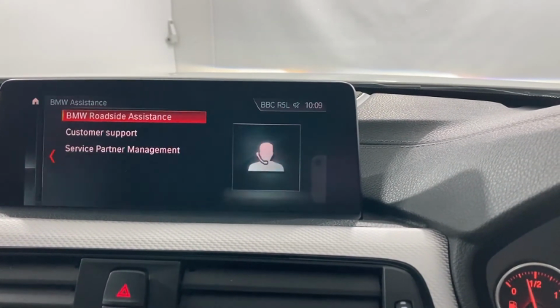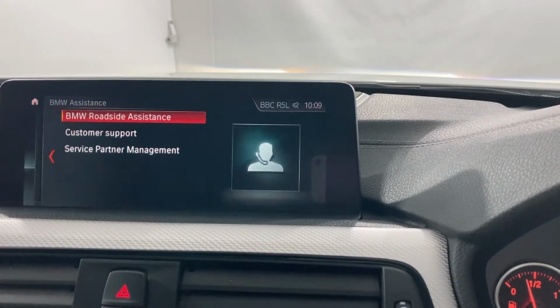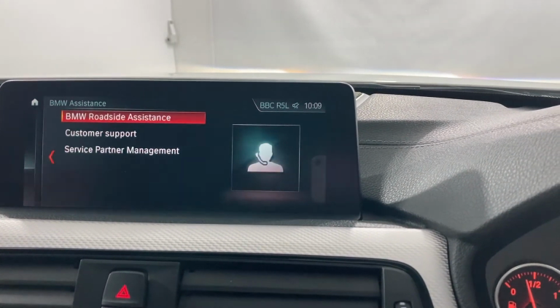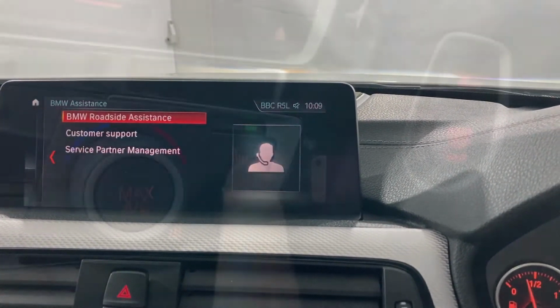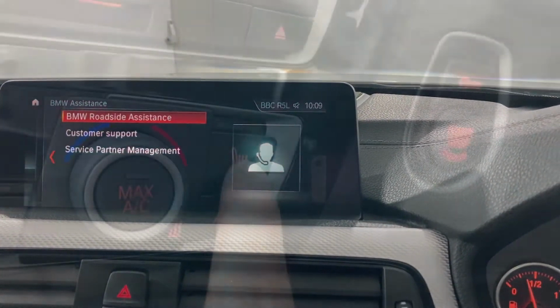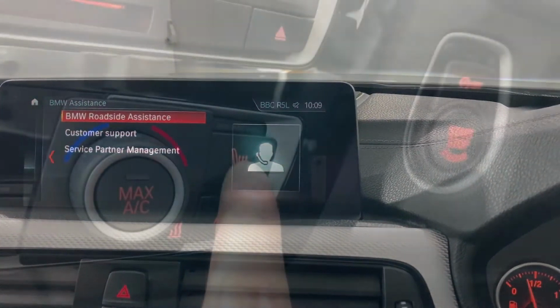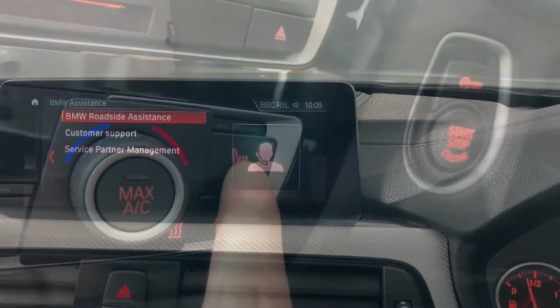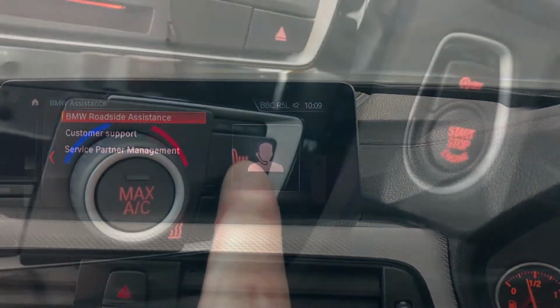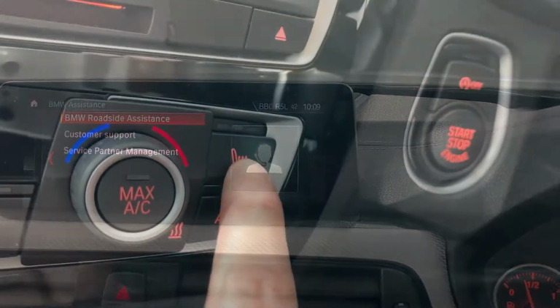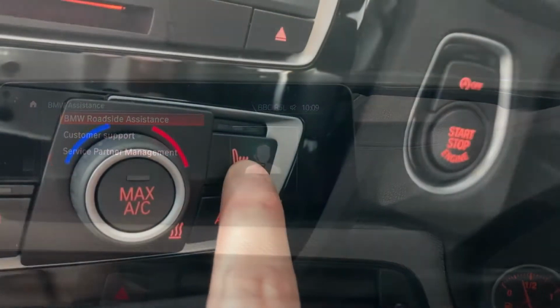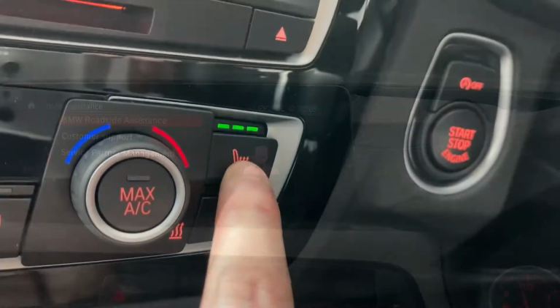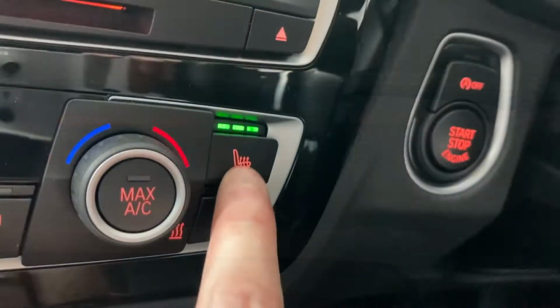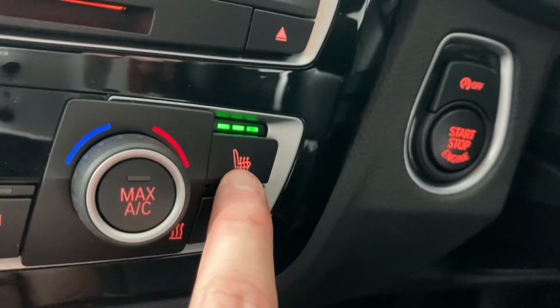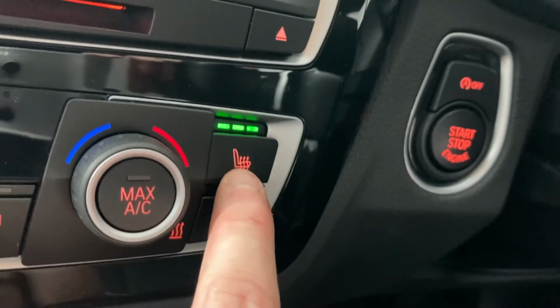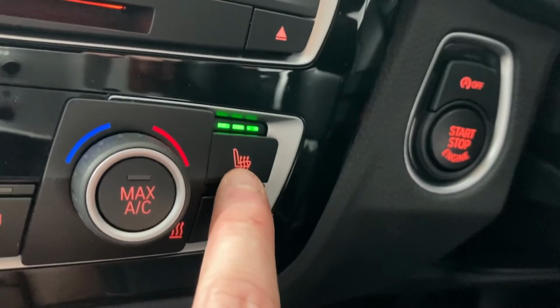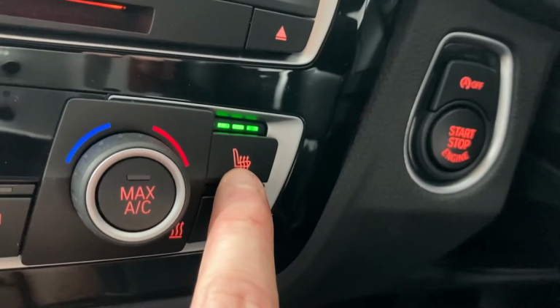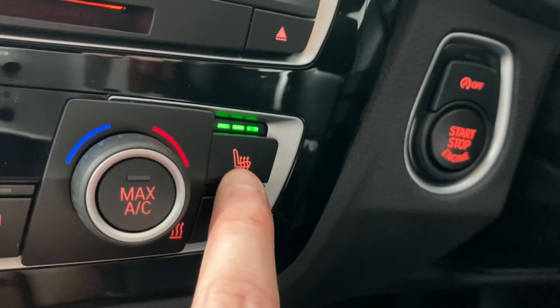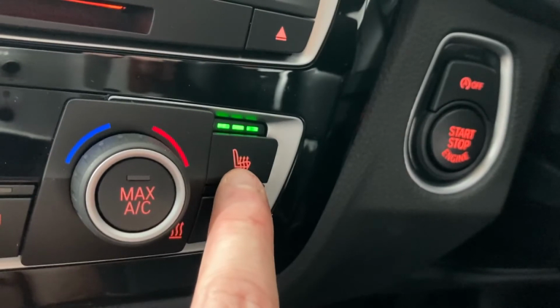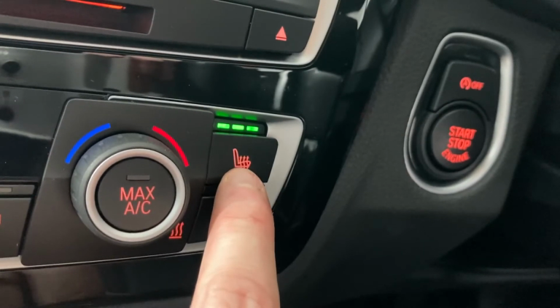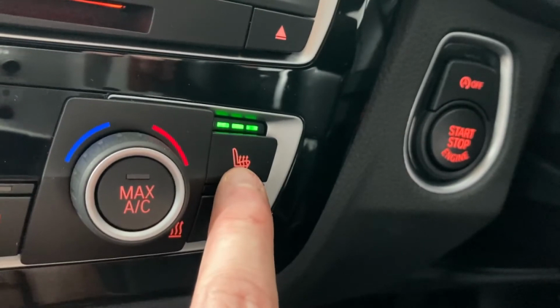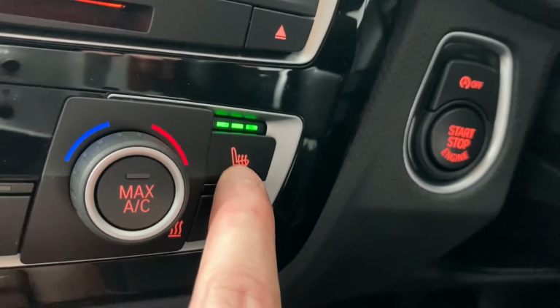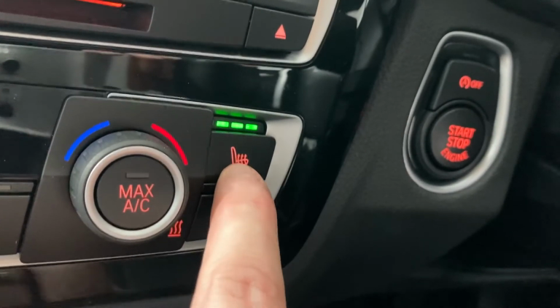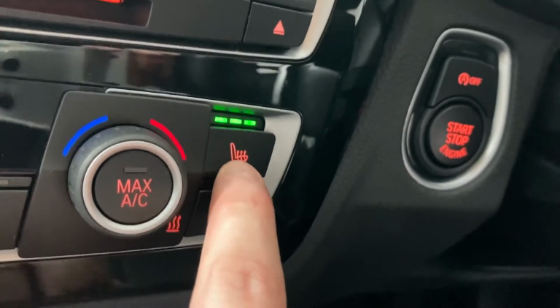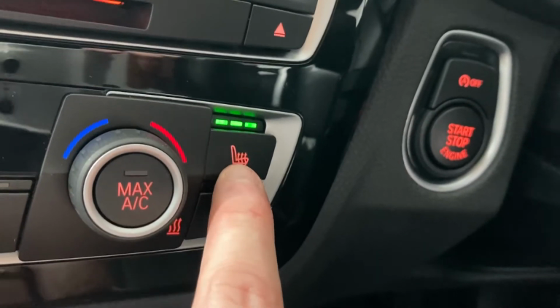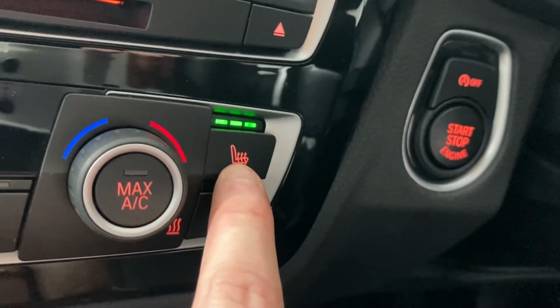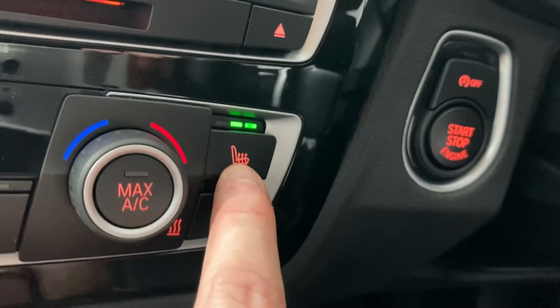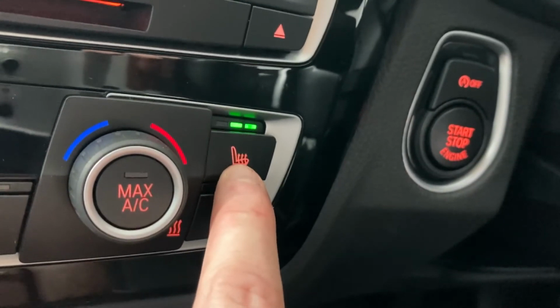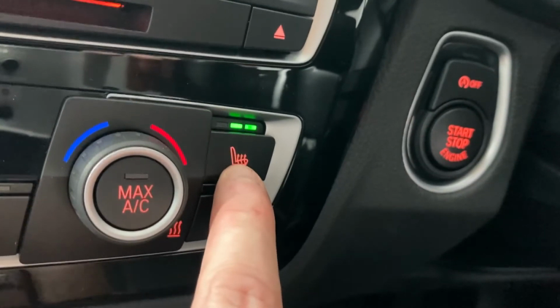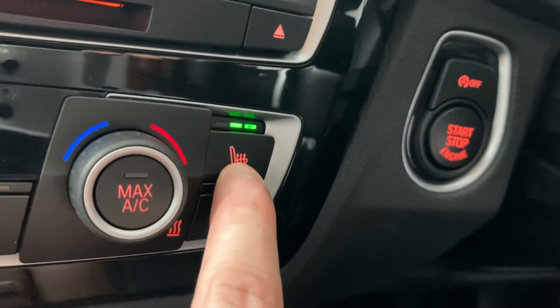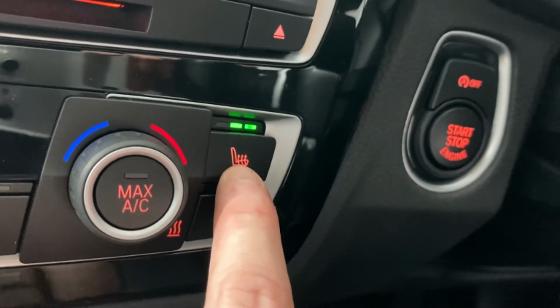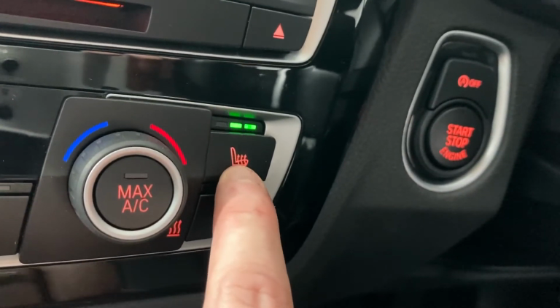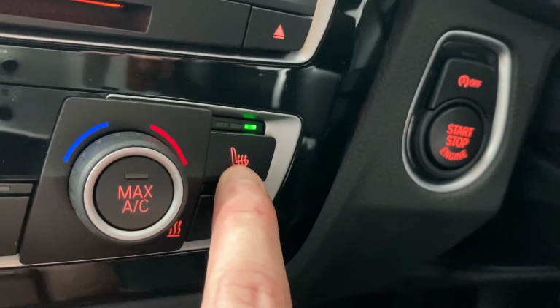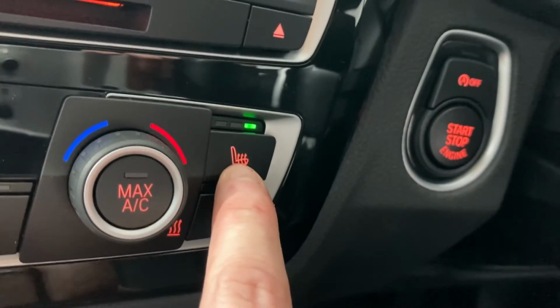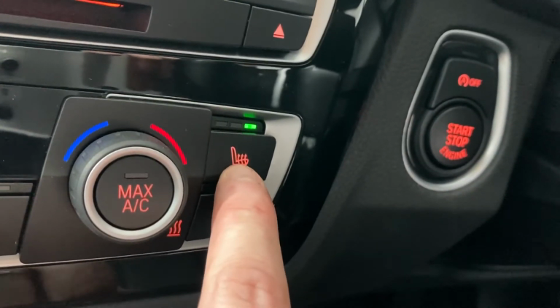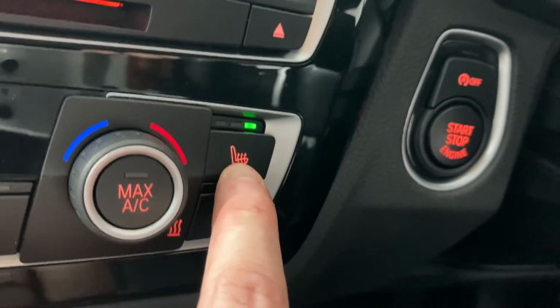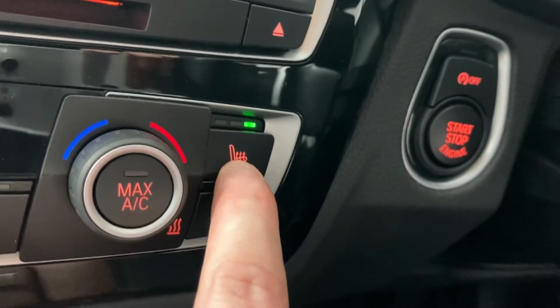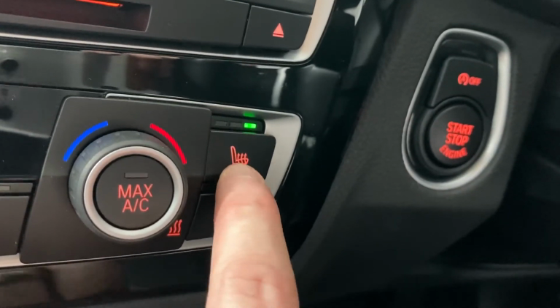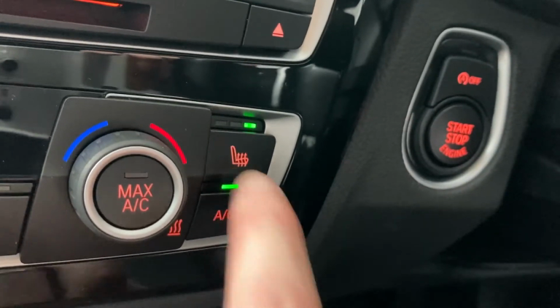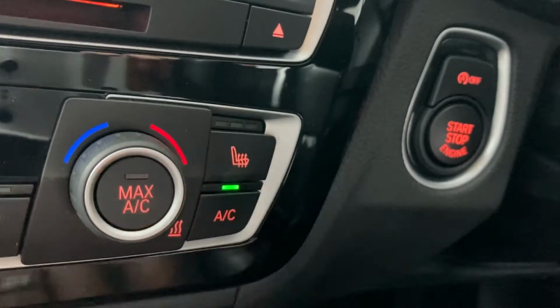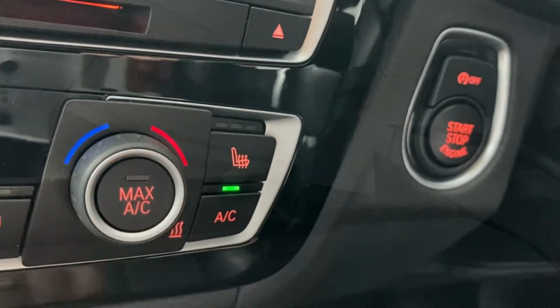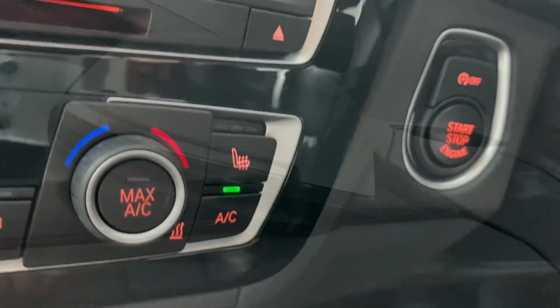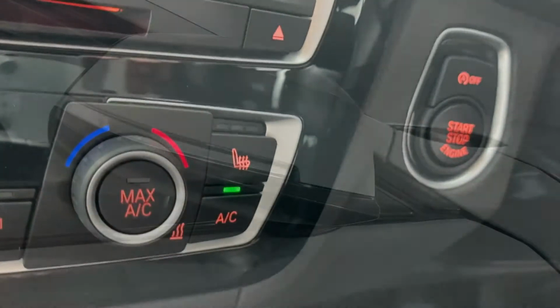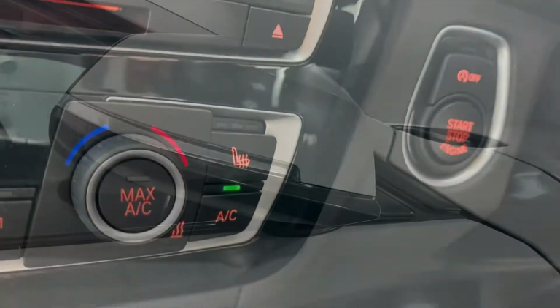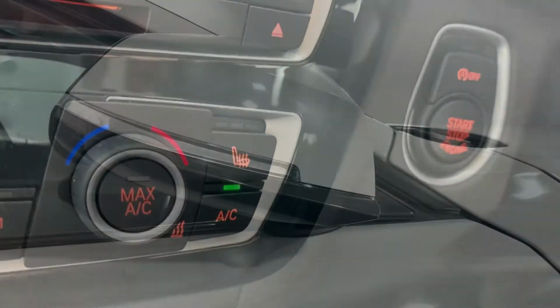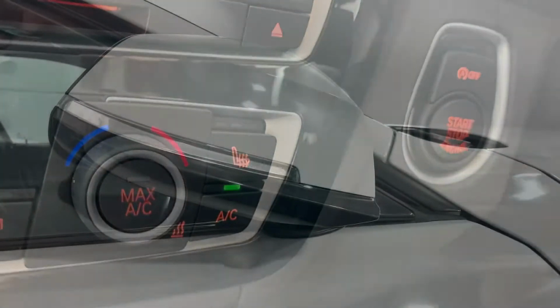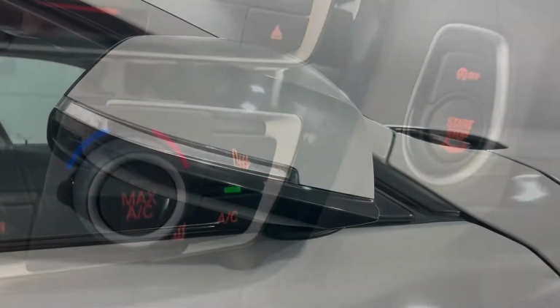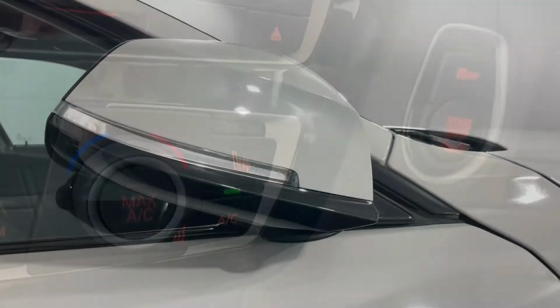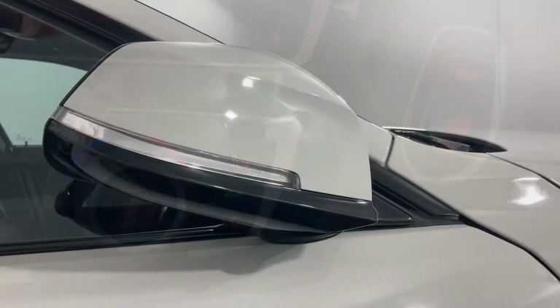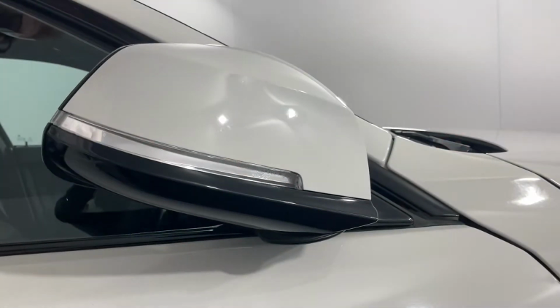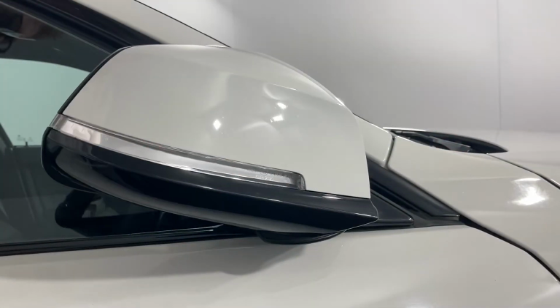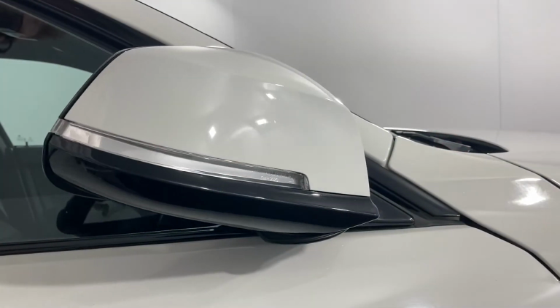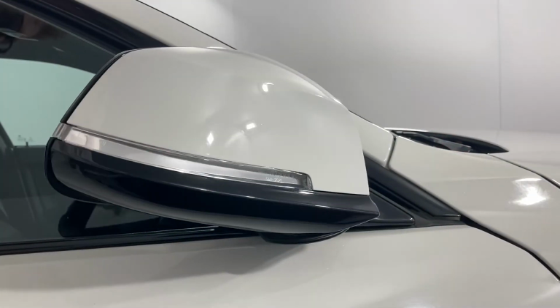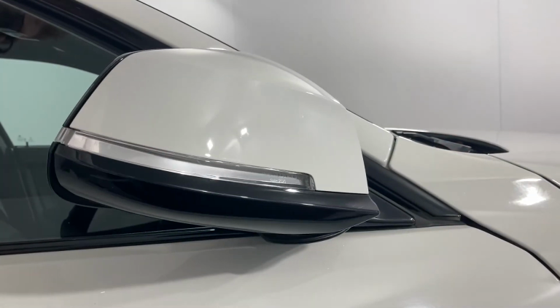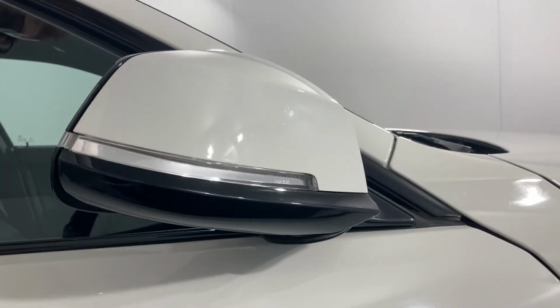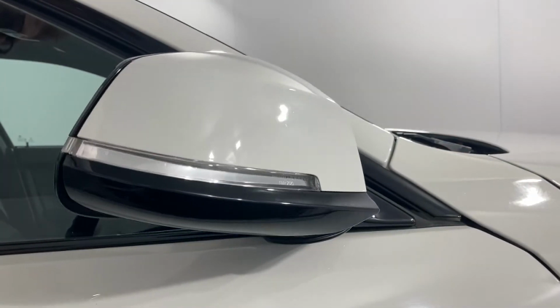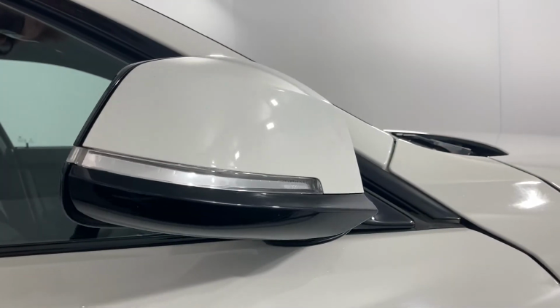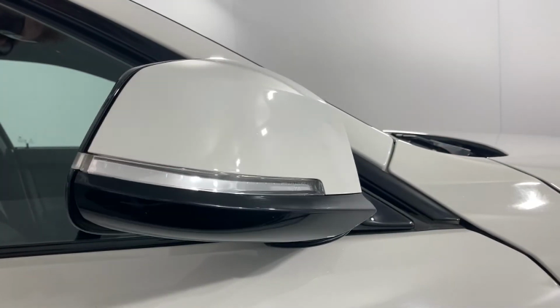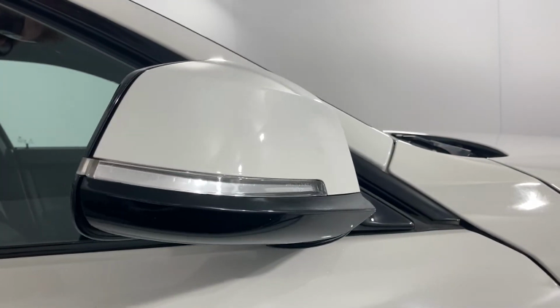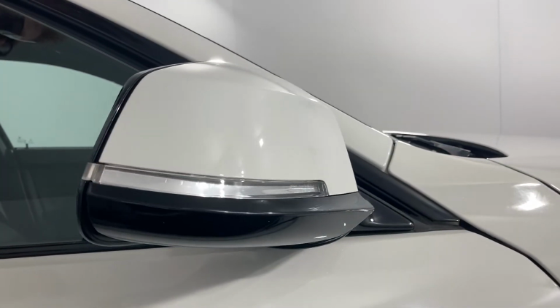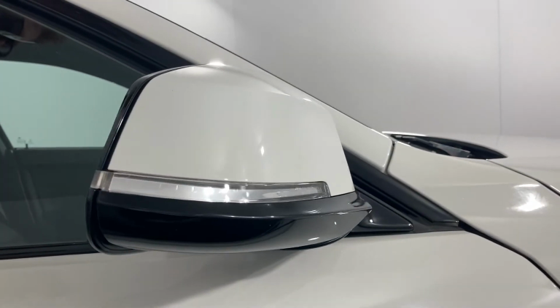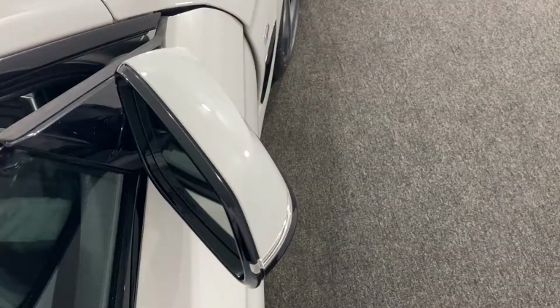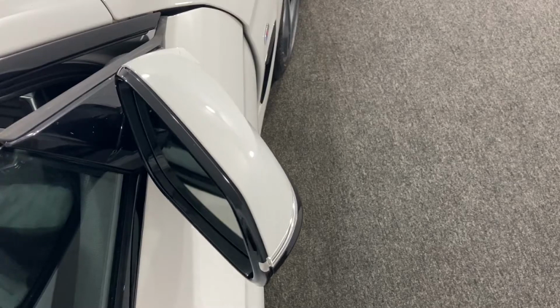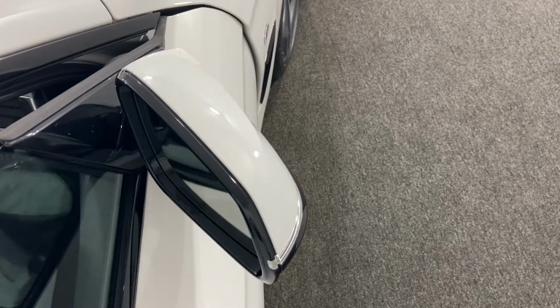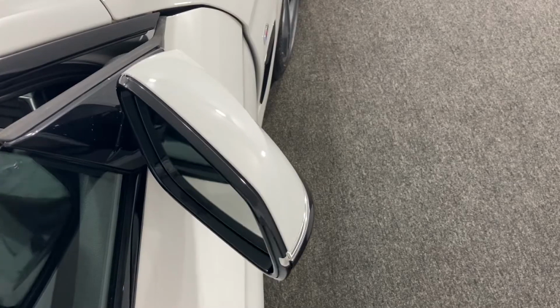With heated front sports seats and automatic air conditioning you can be sure that this ride is as comfortable as the car is striking.